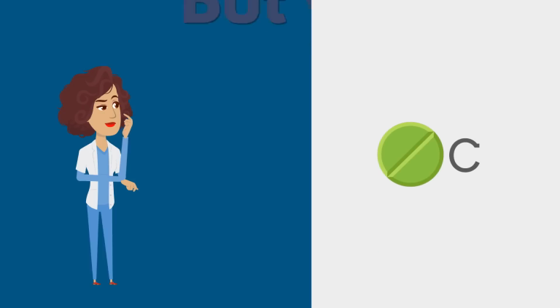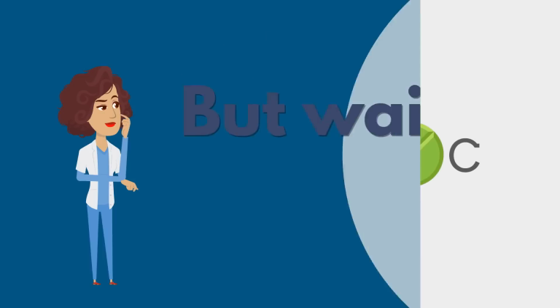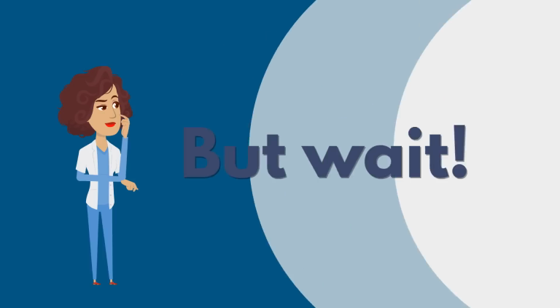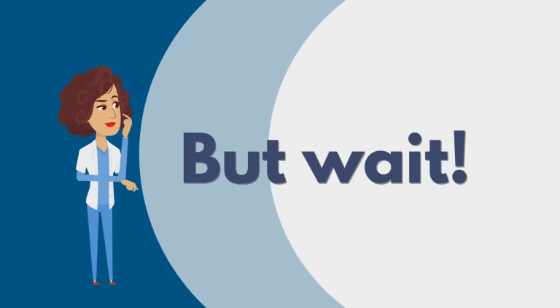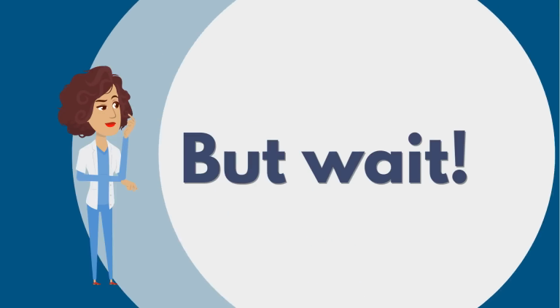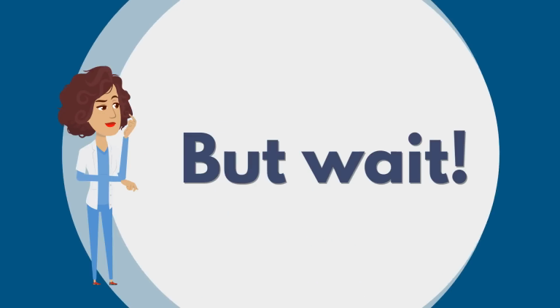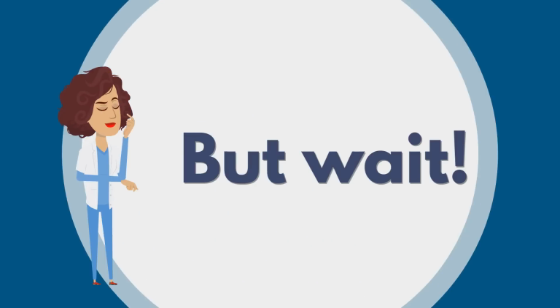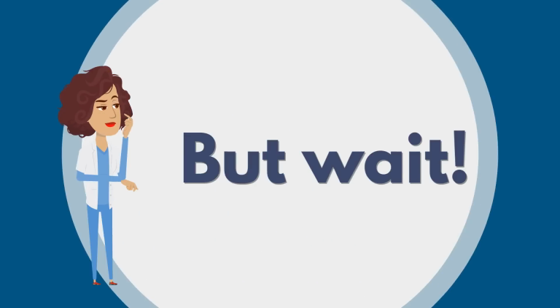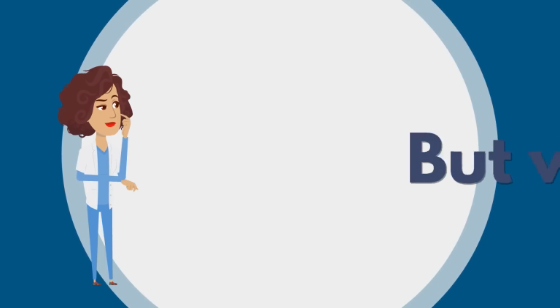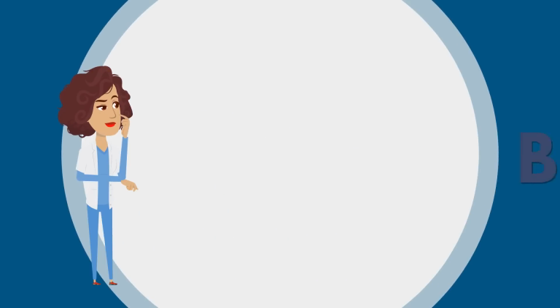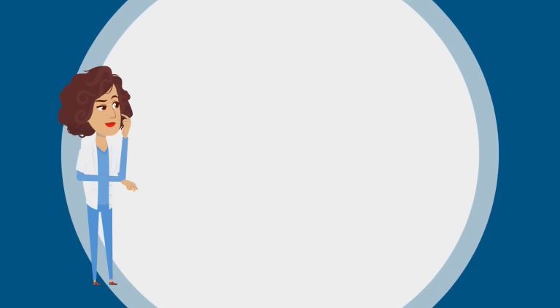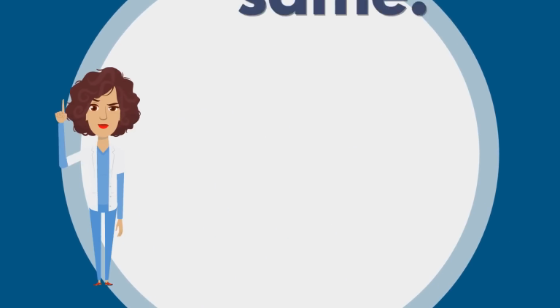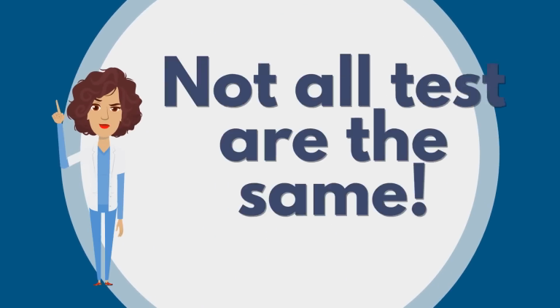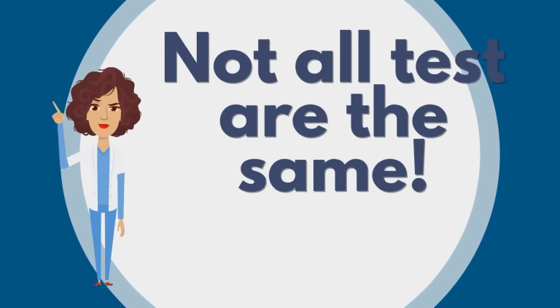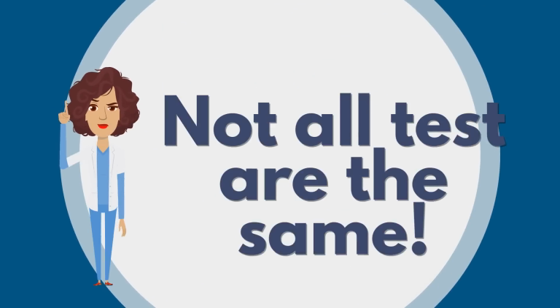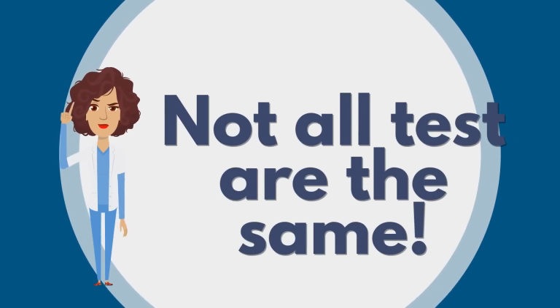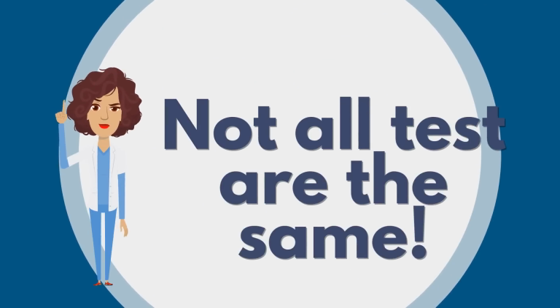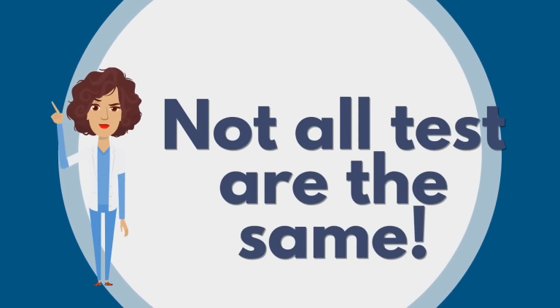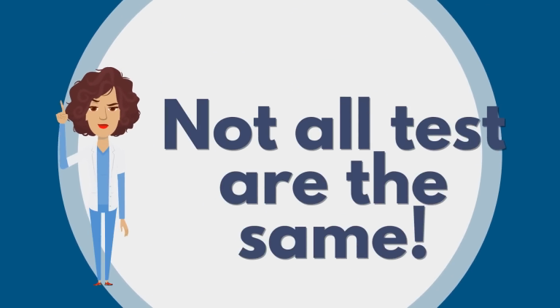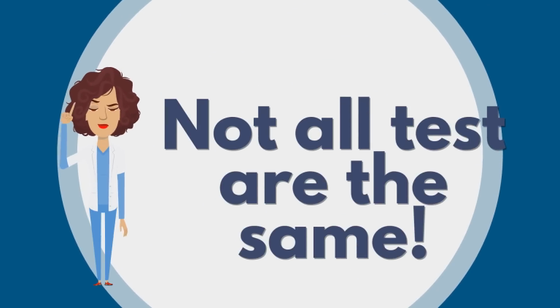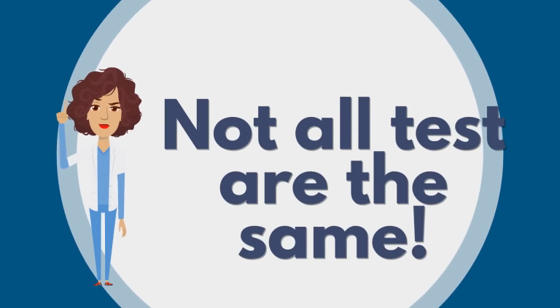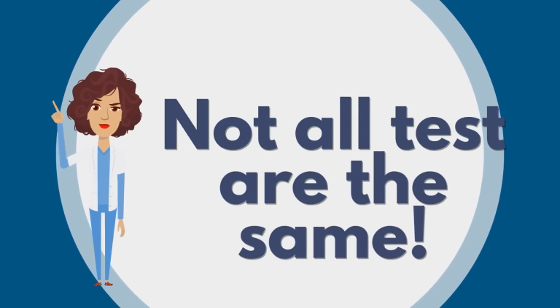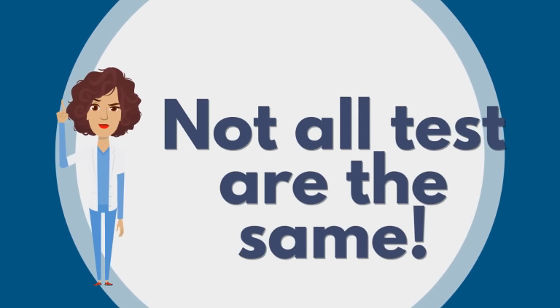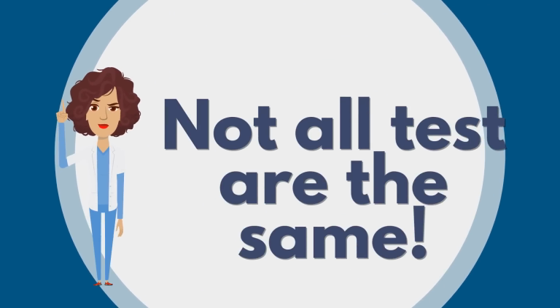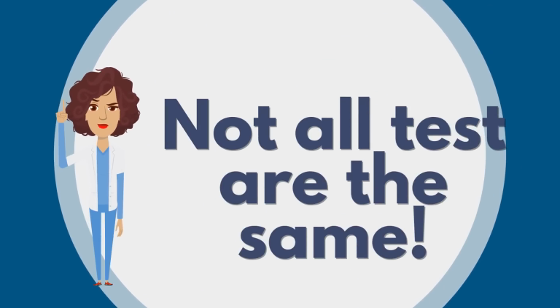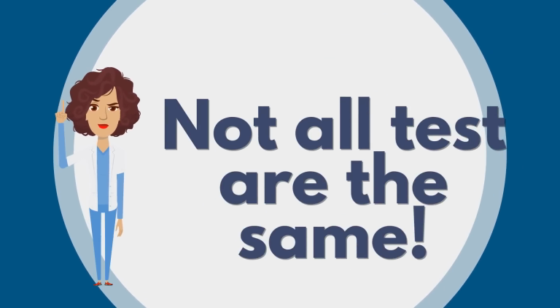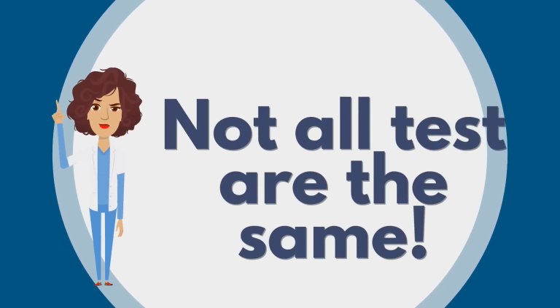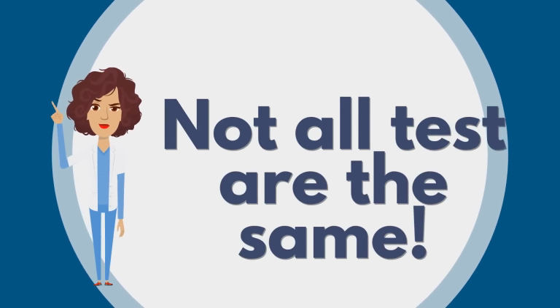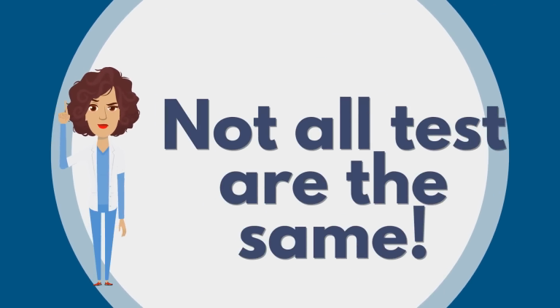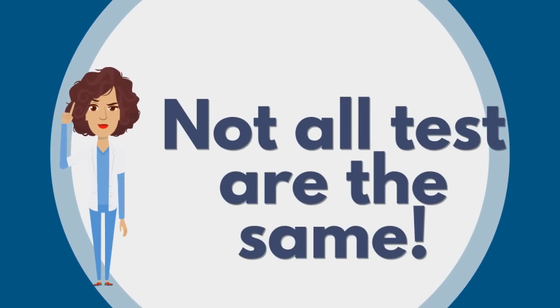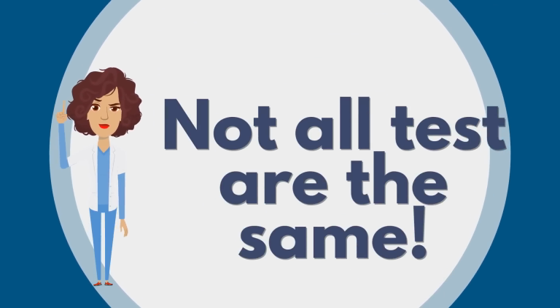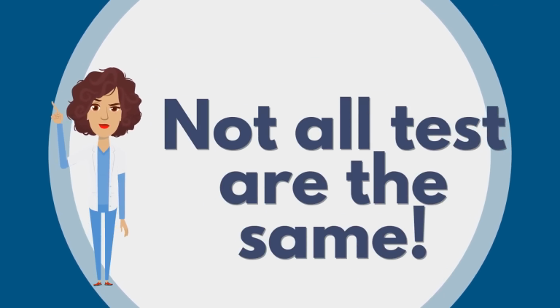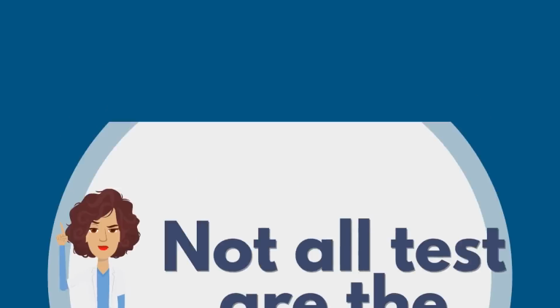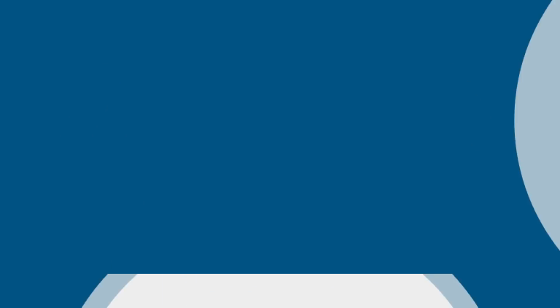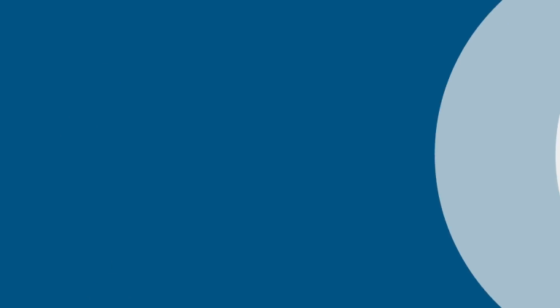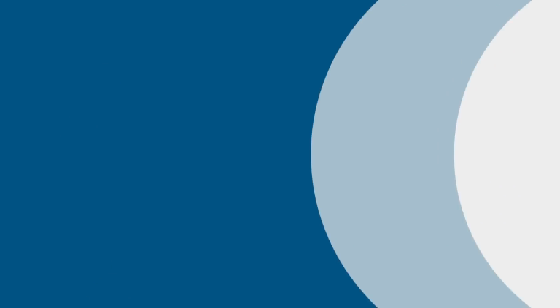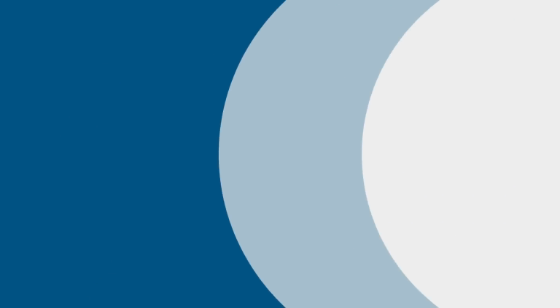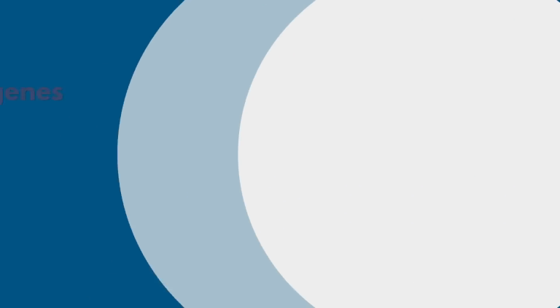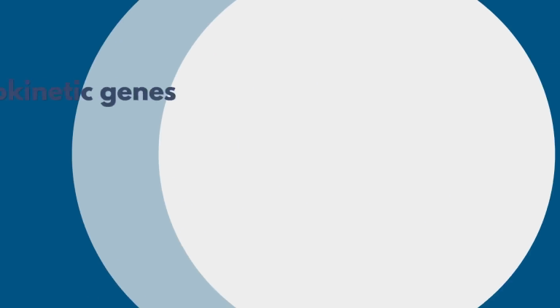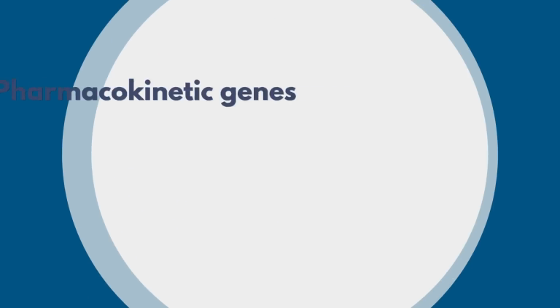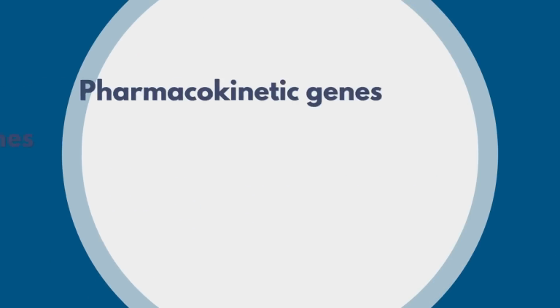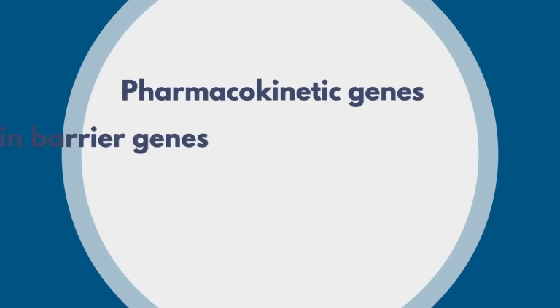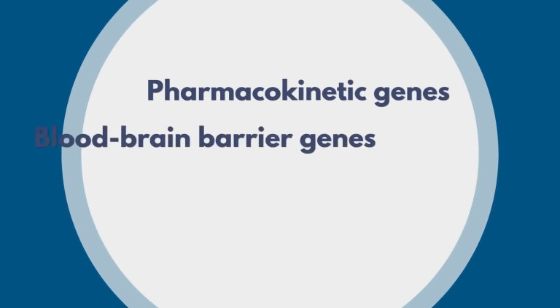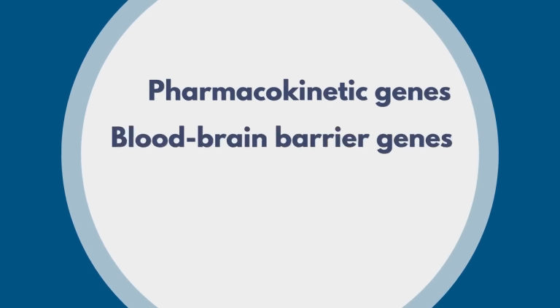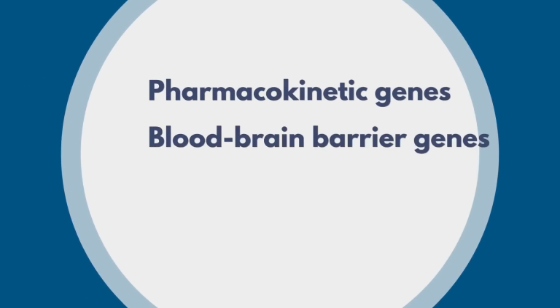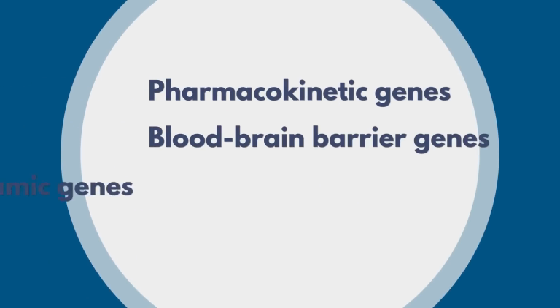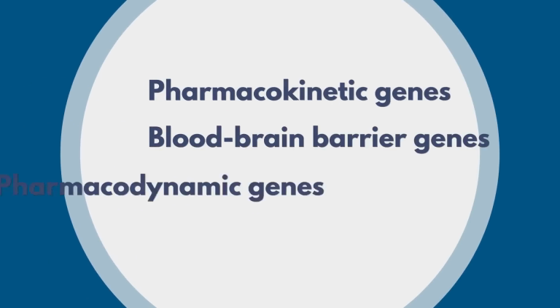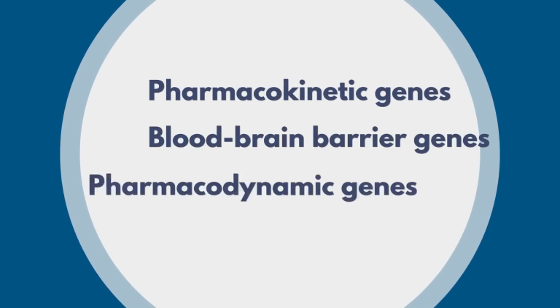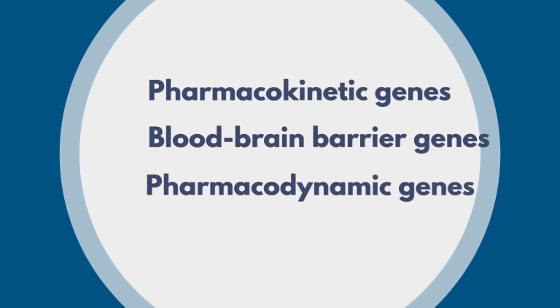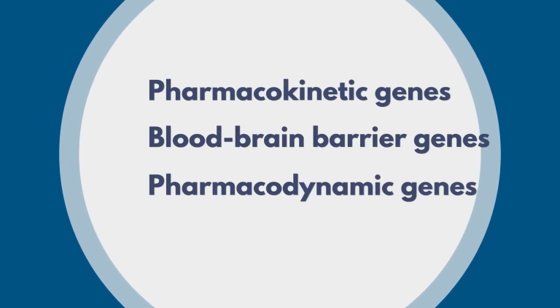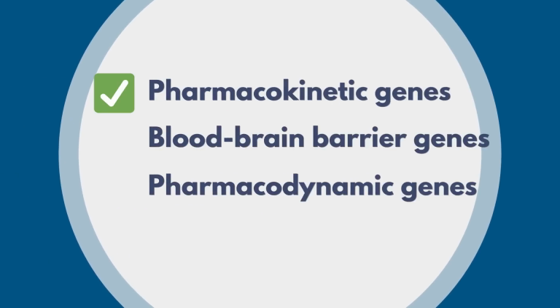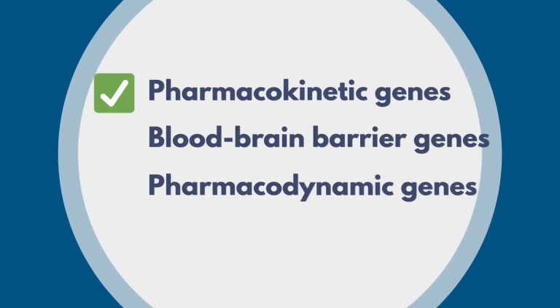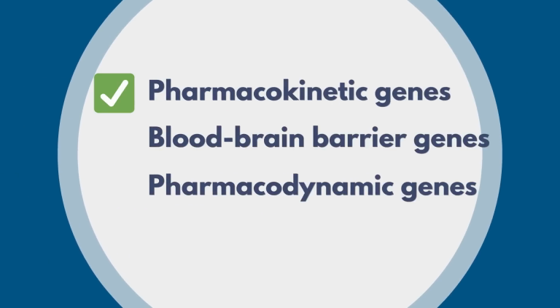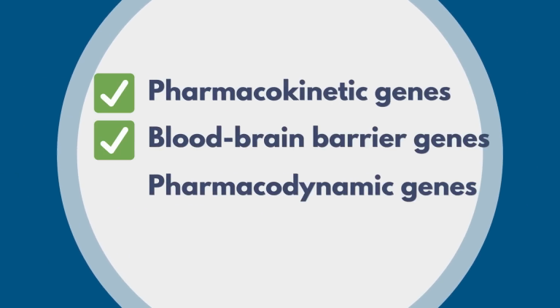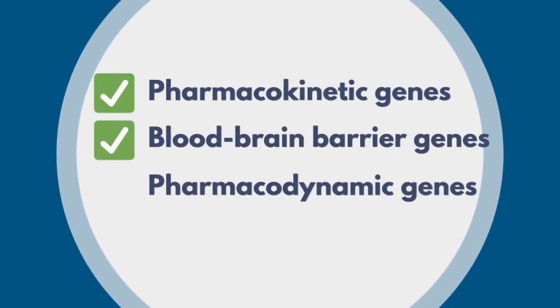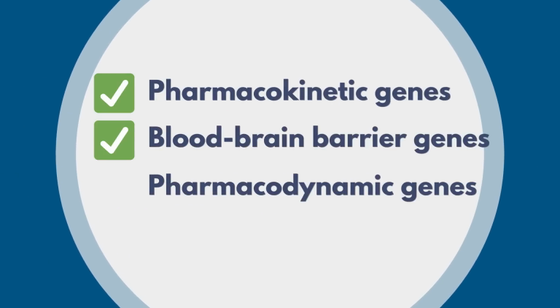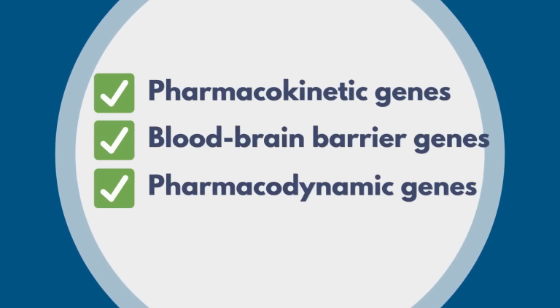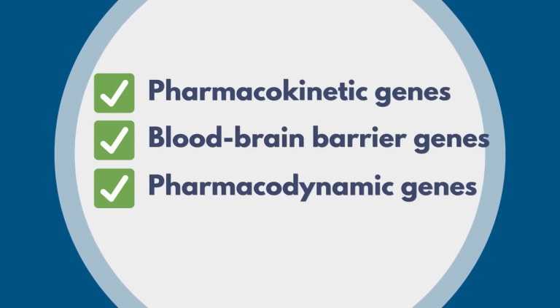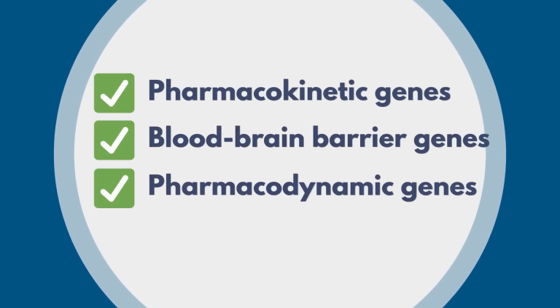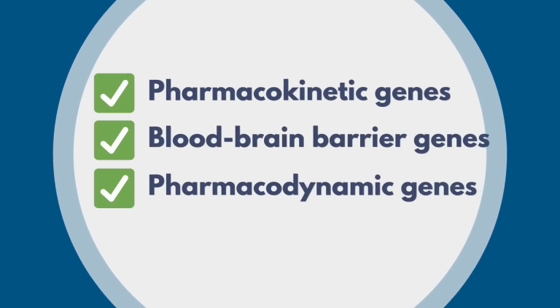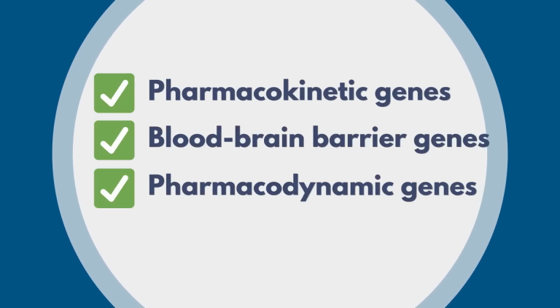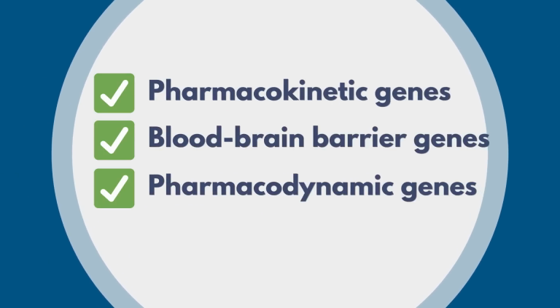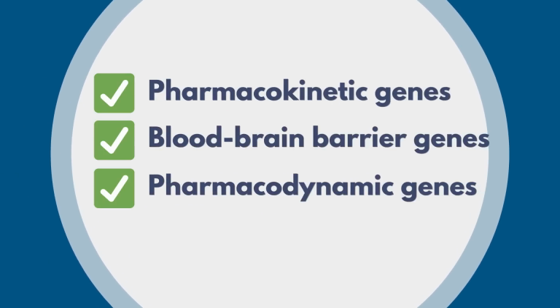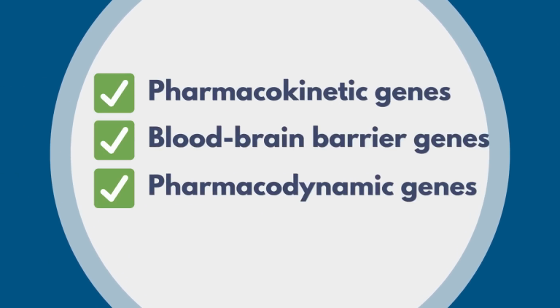But be careful, because not all the tests are the same. For a test to be effective, it must meet these criteria.